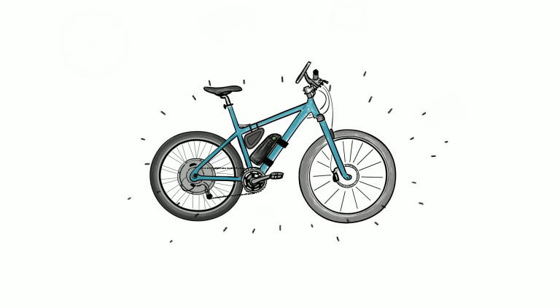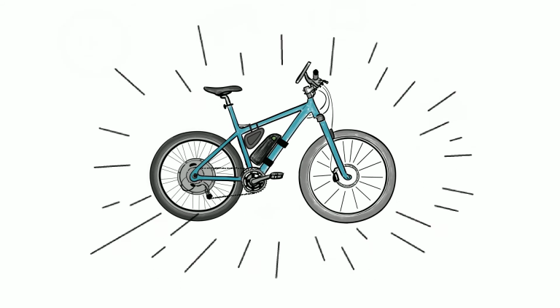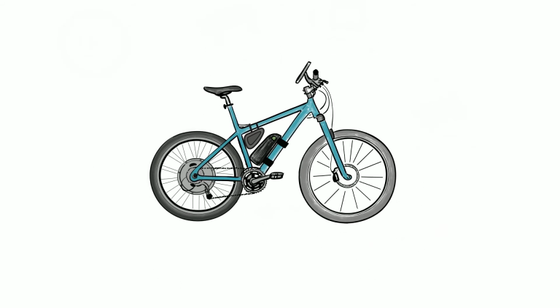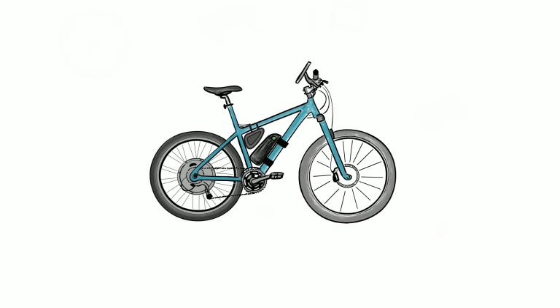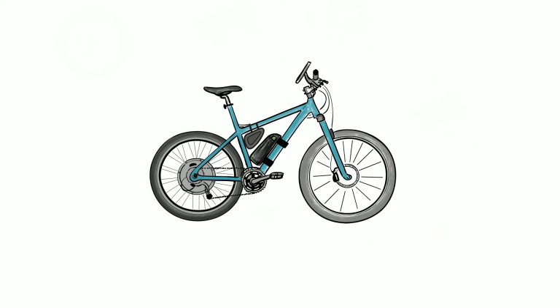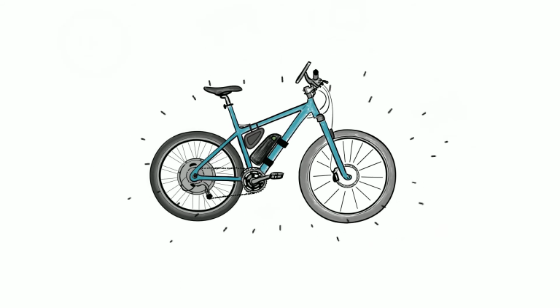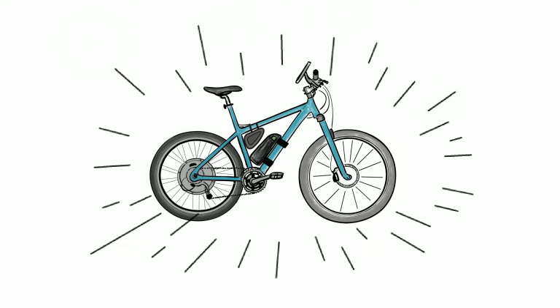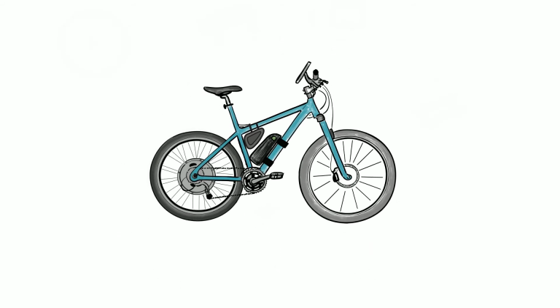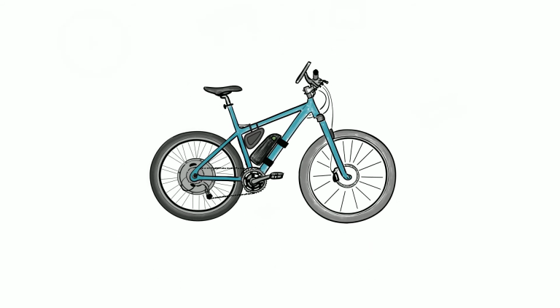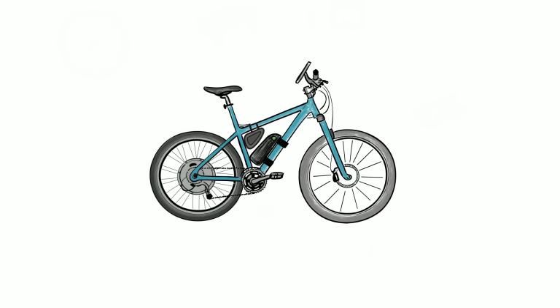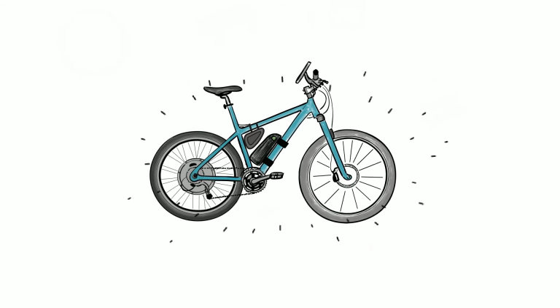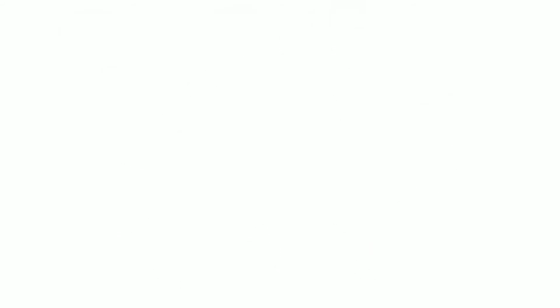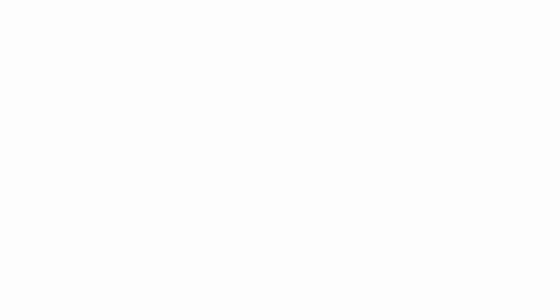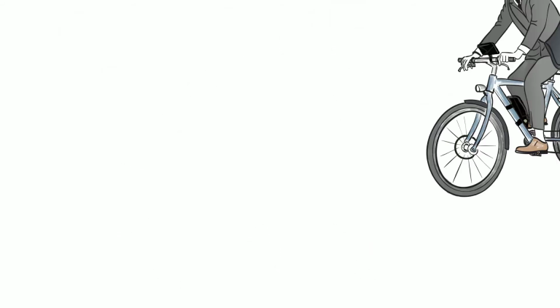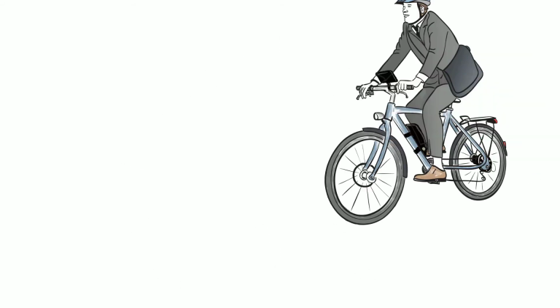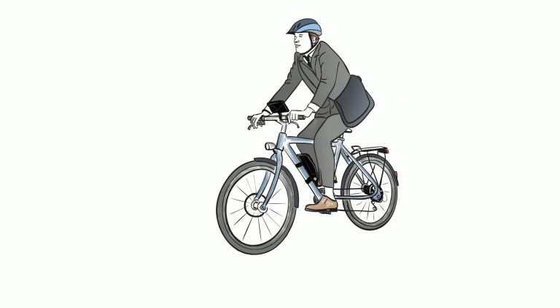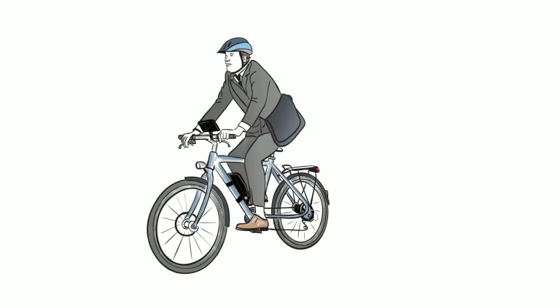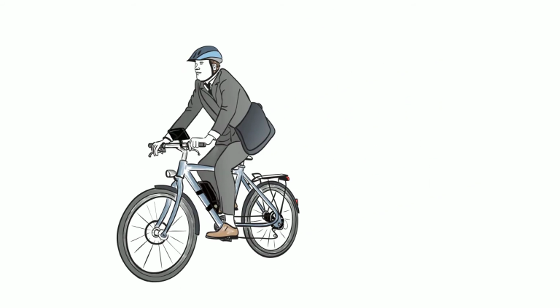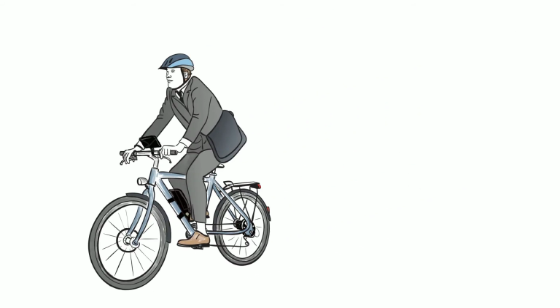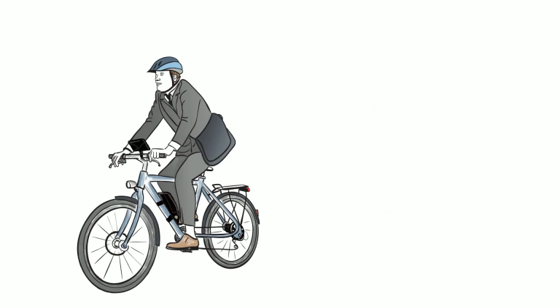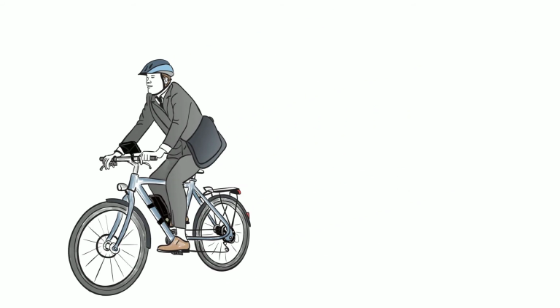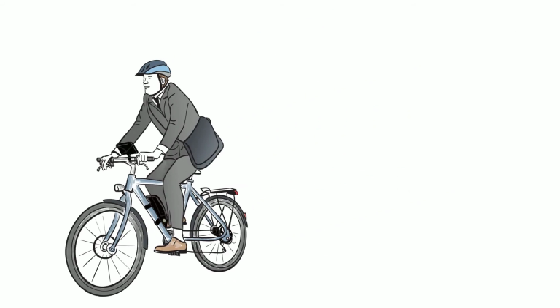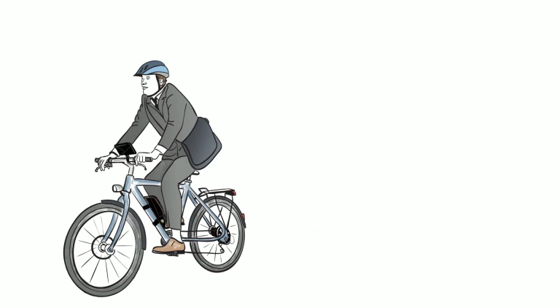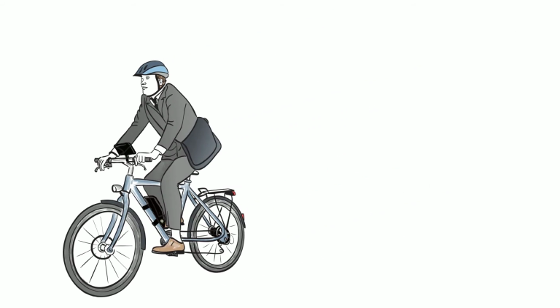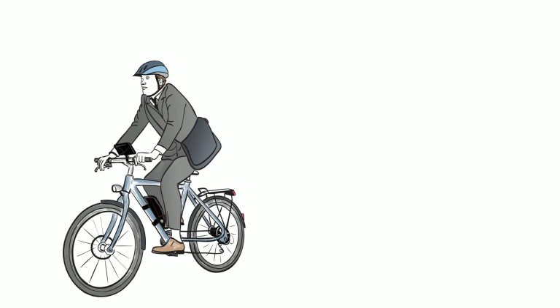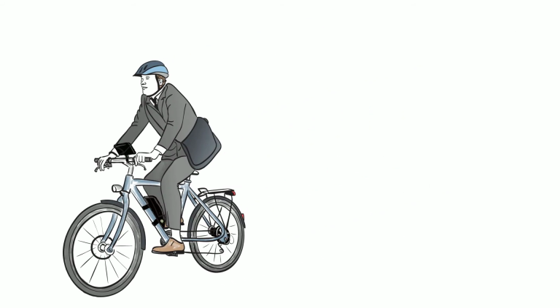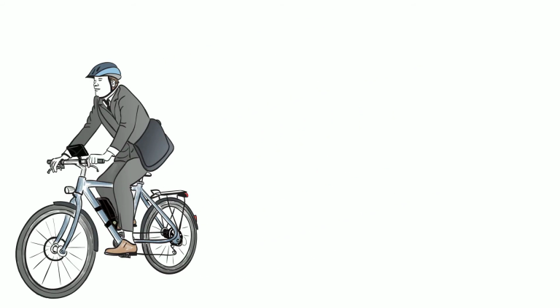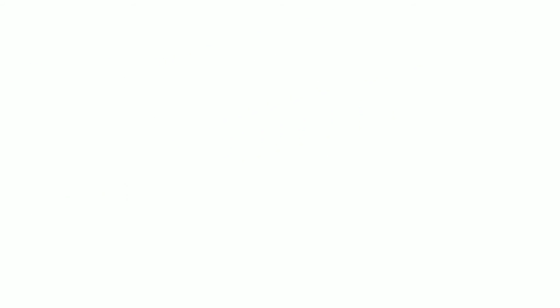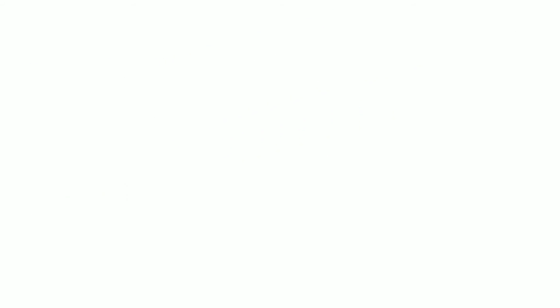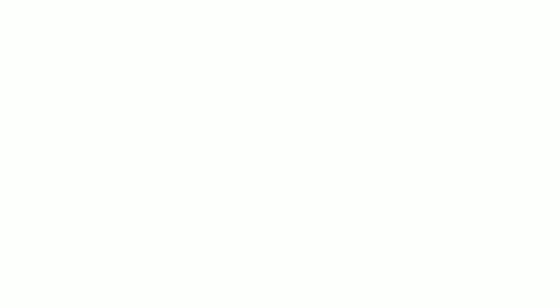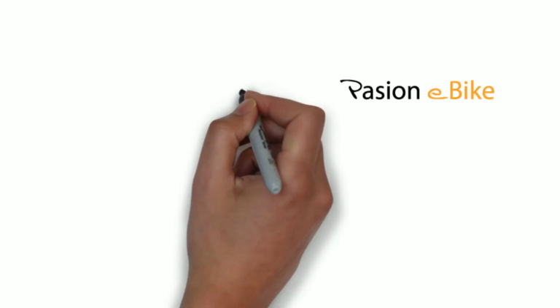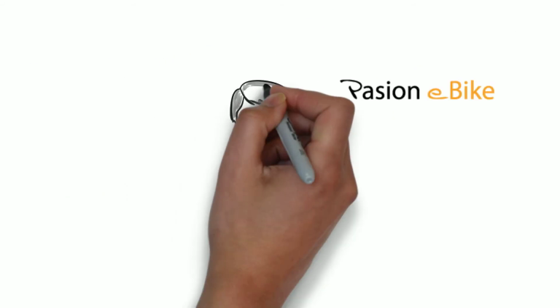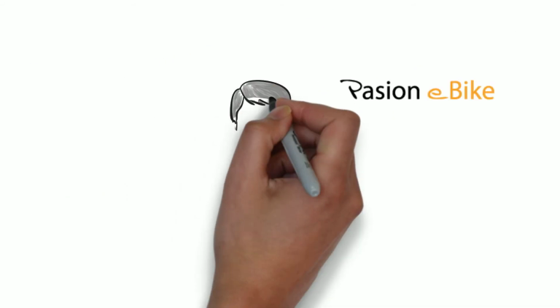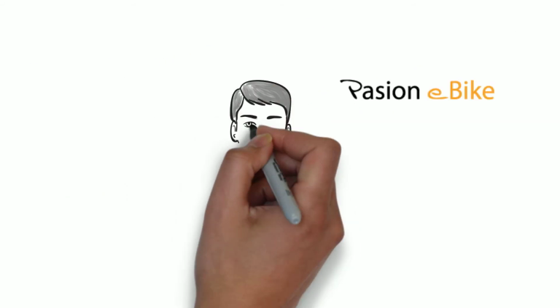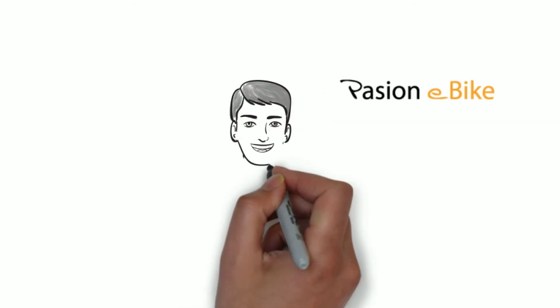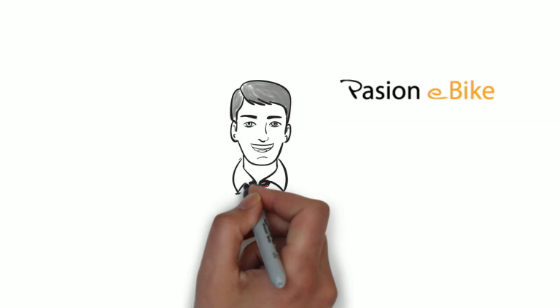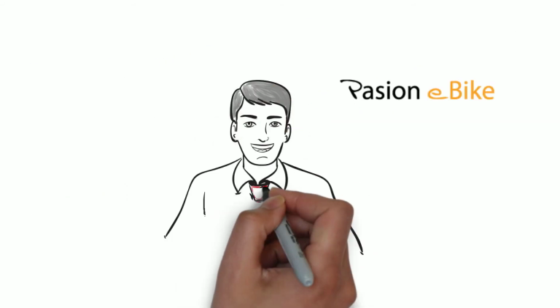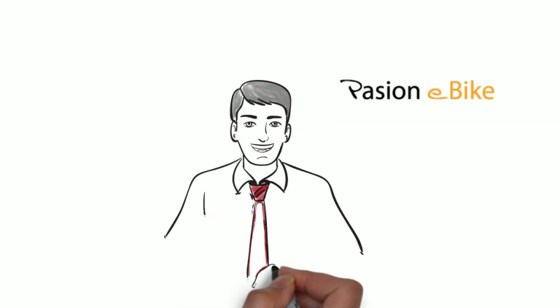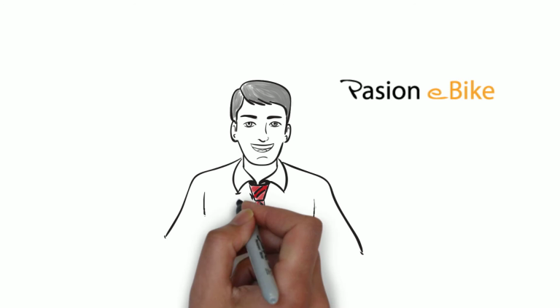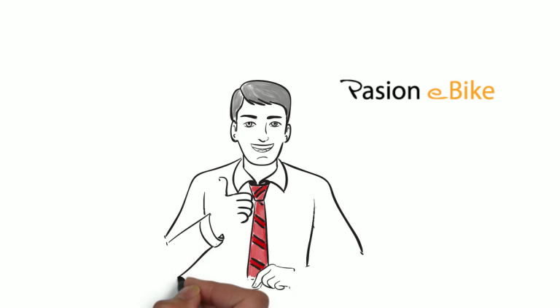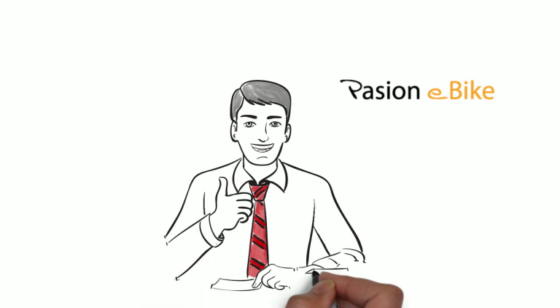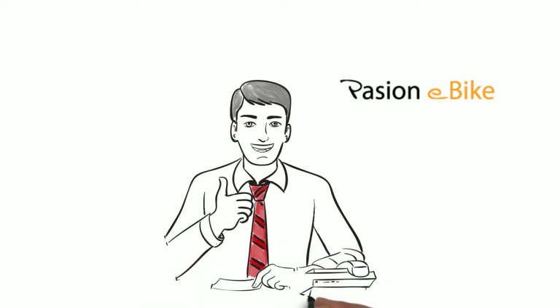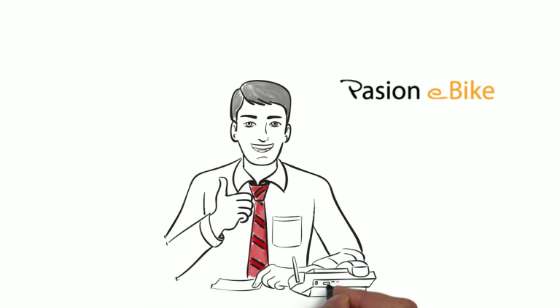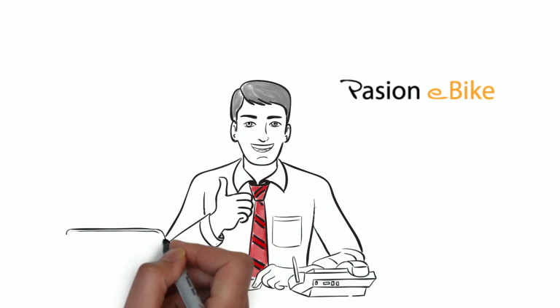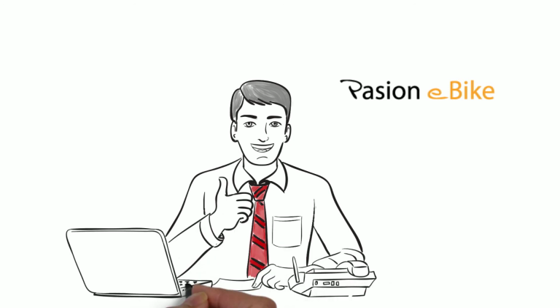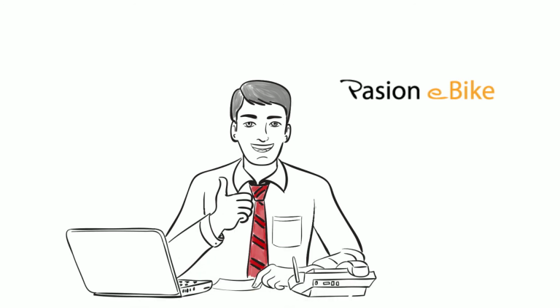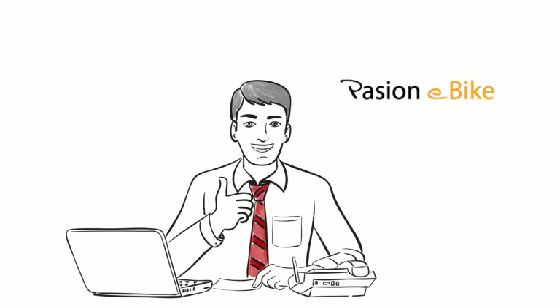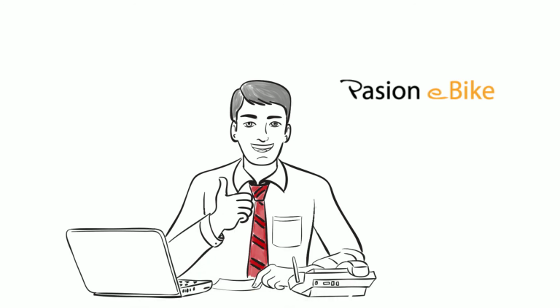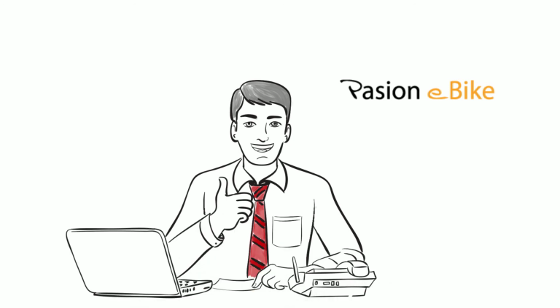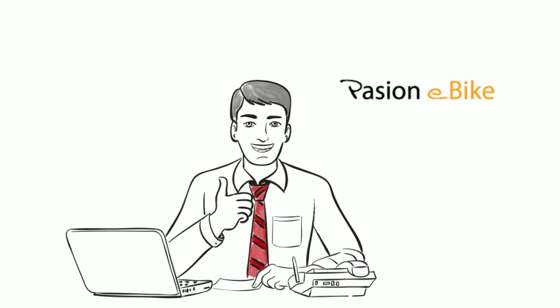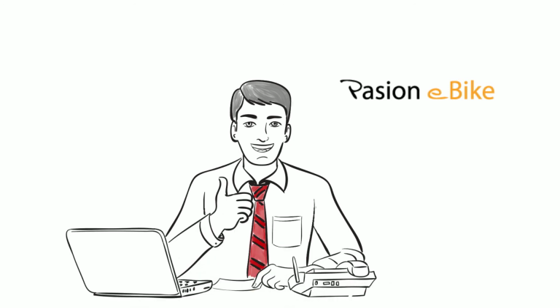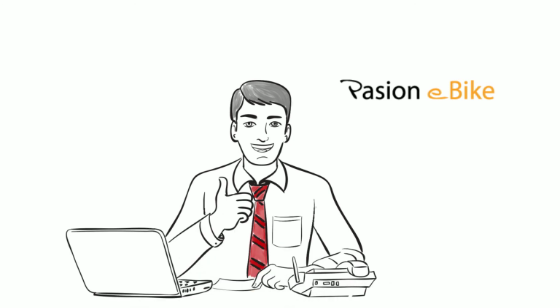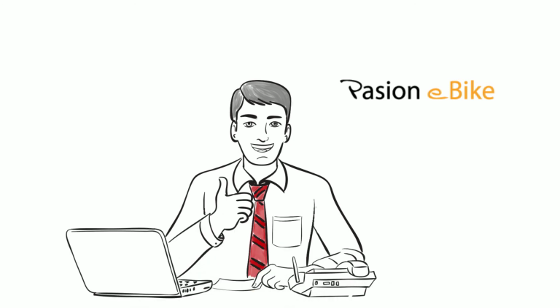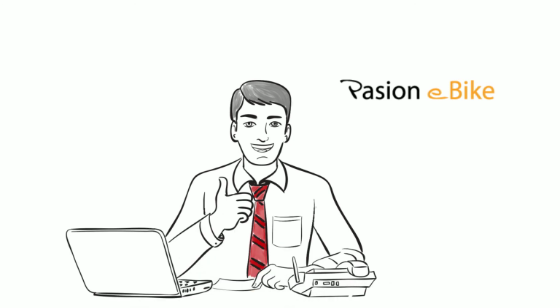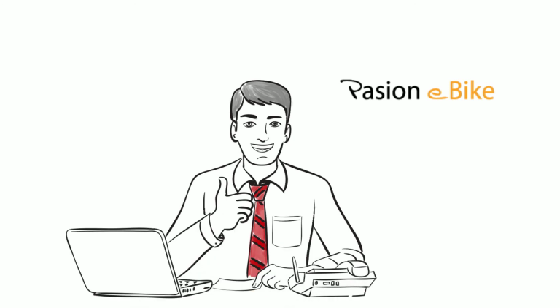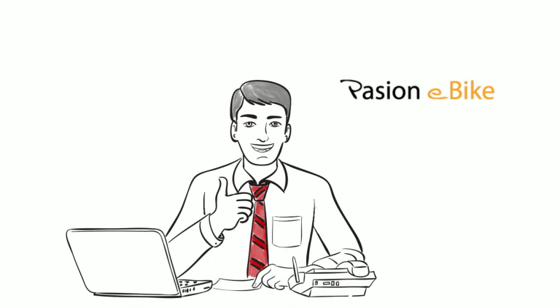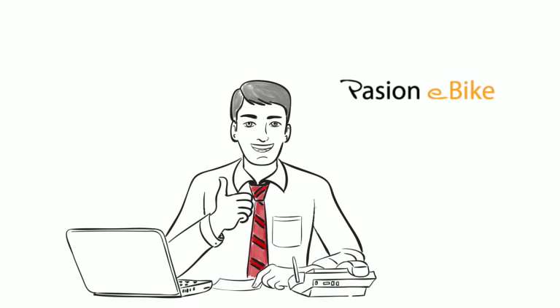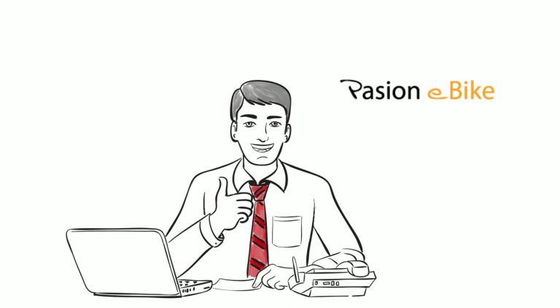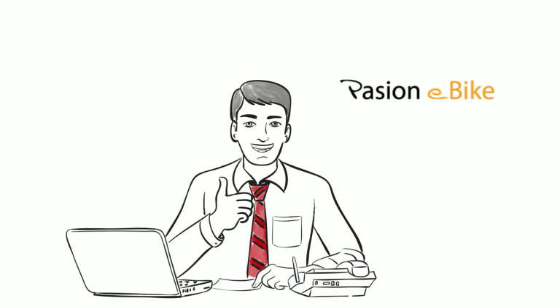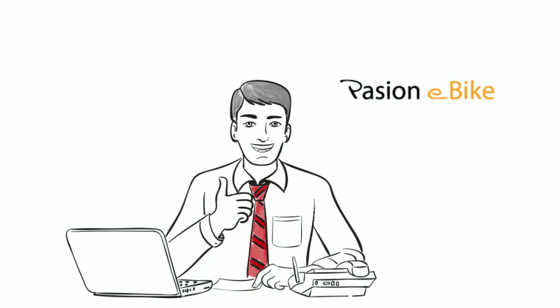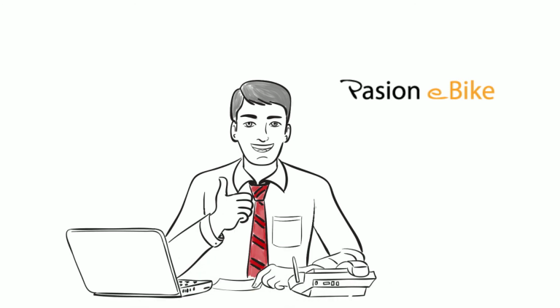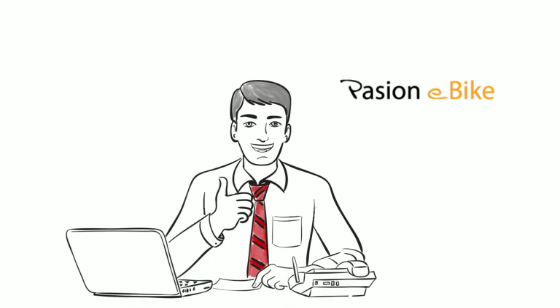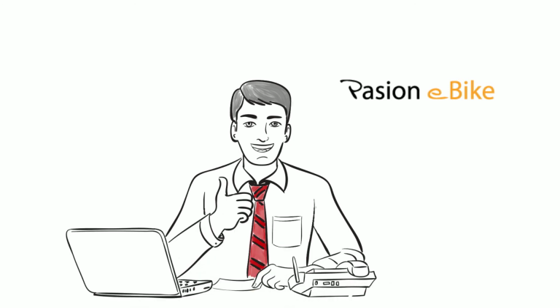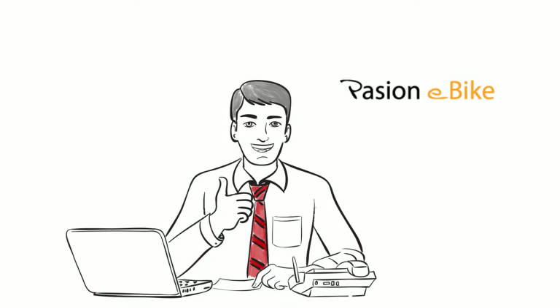Eureka! Passion eBike — to make your cycling more fun, and sweating will just be a bad memory.